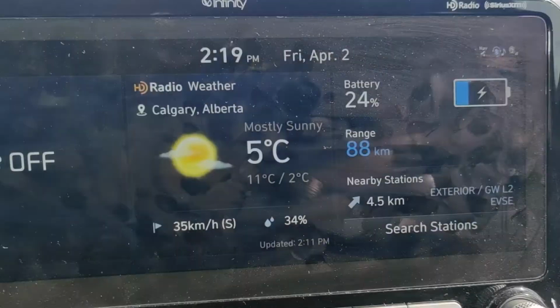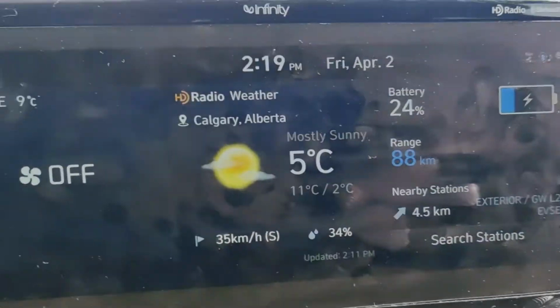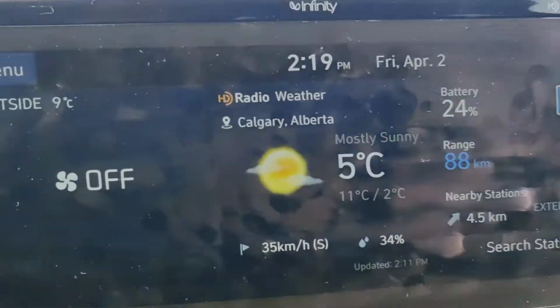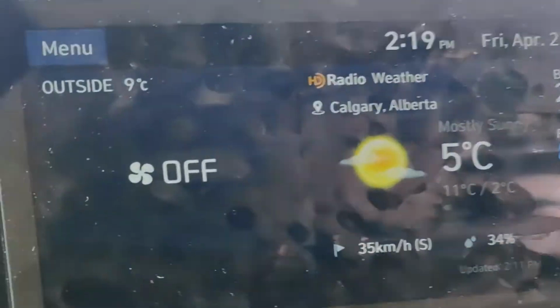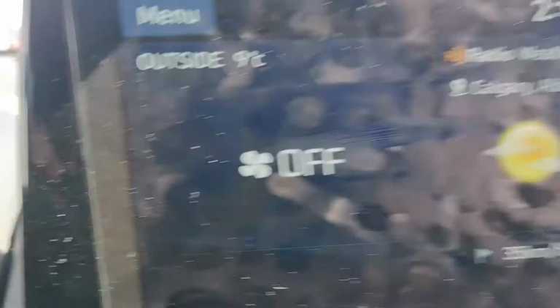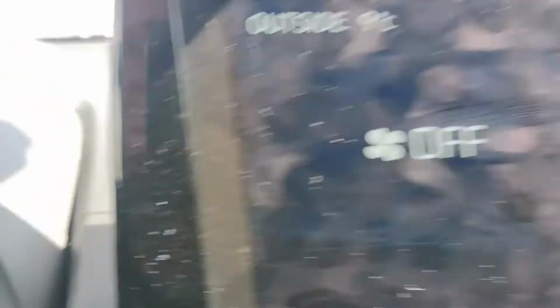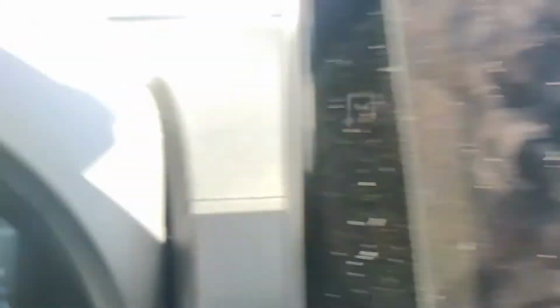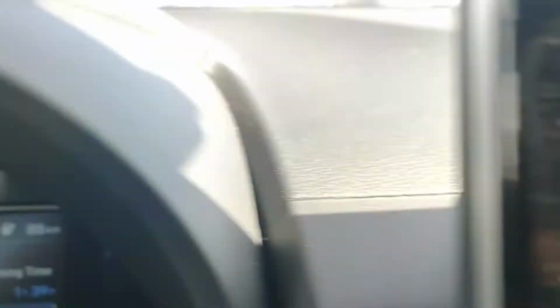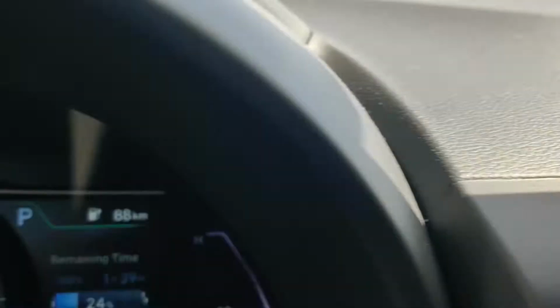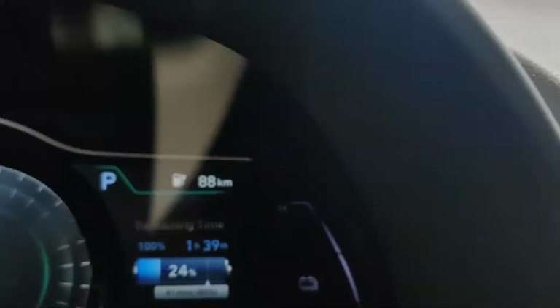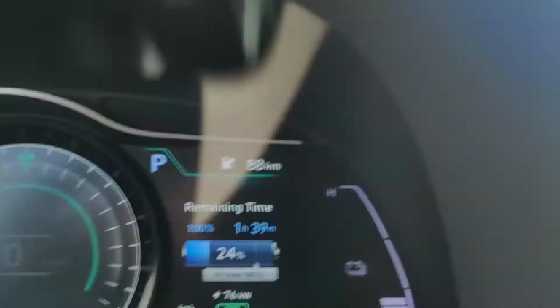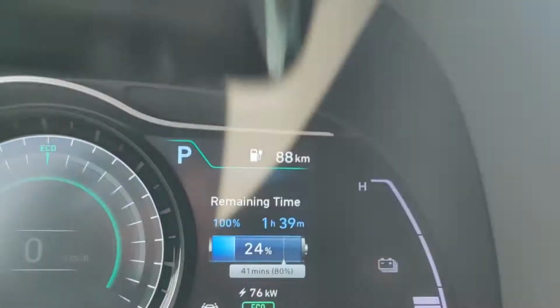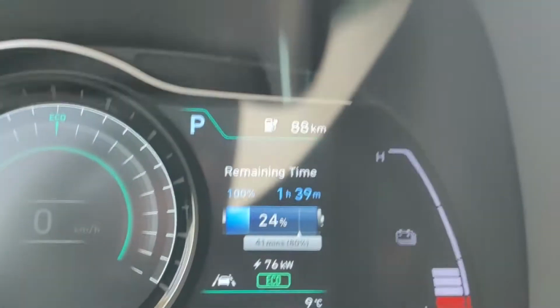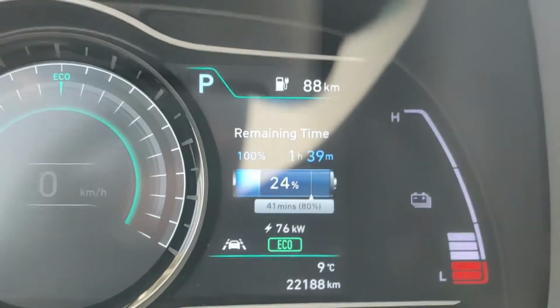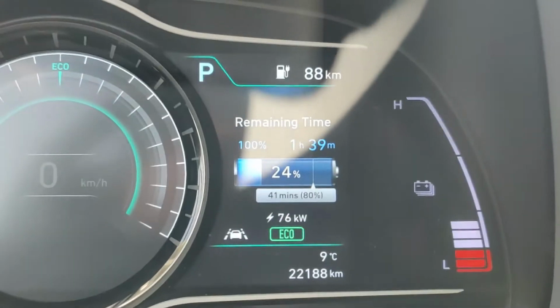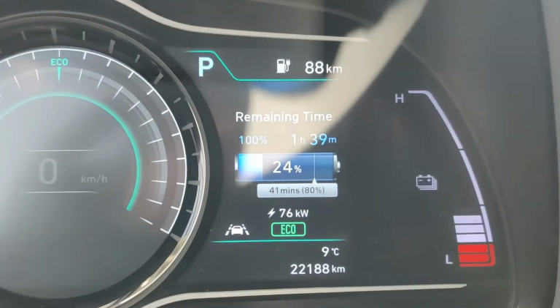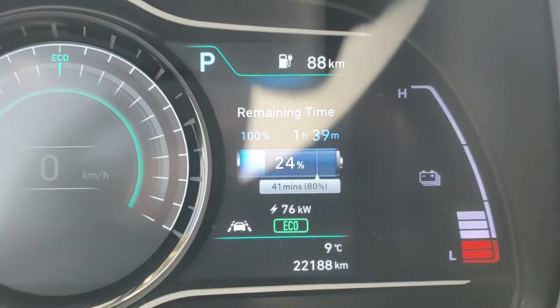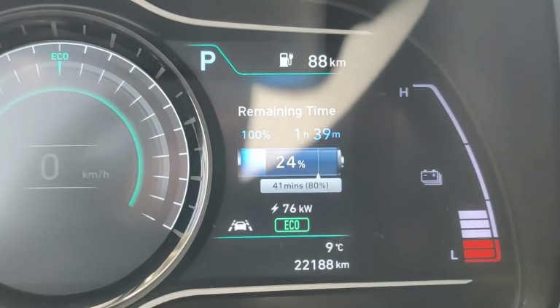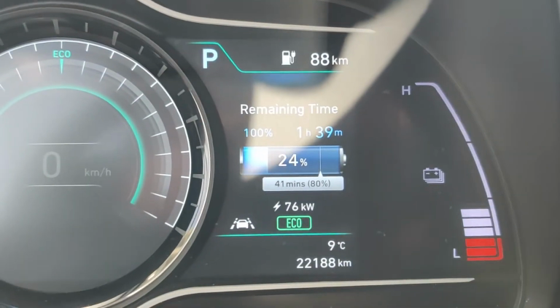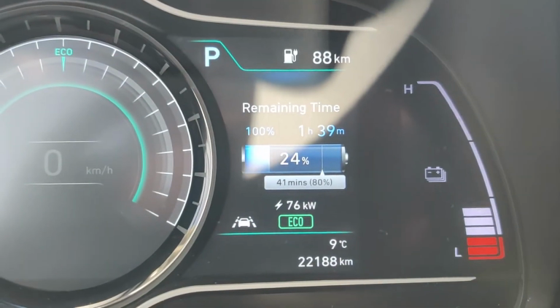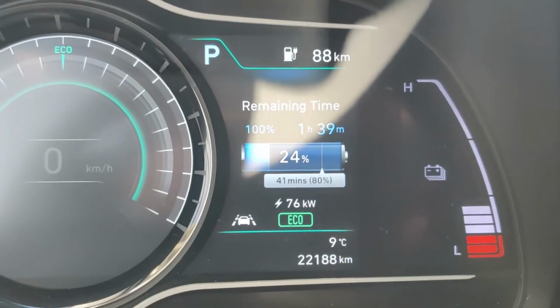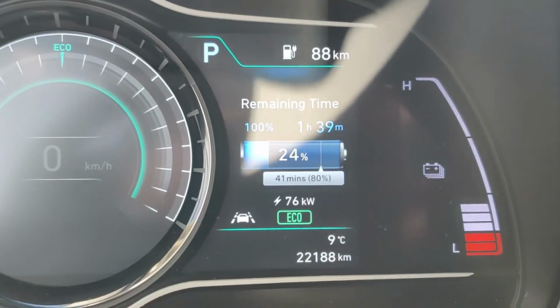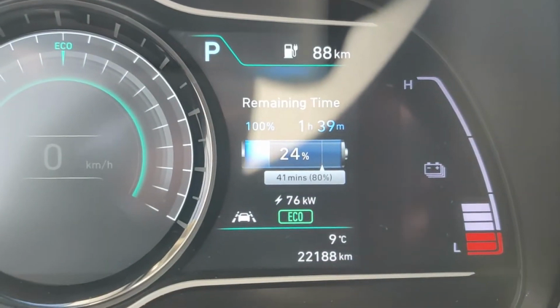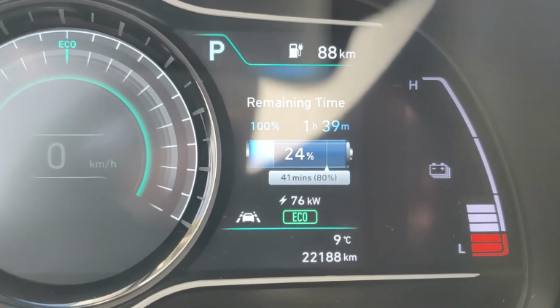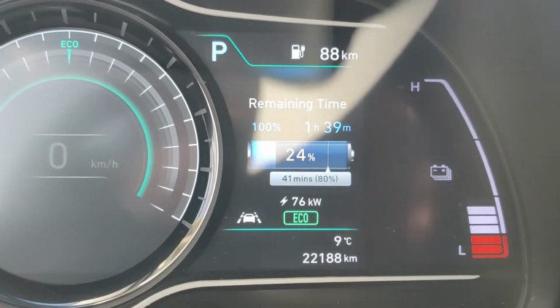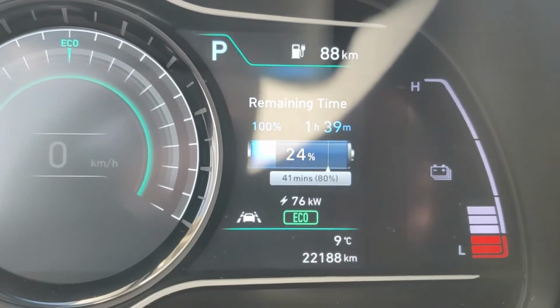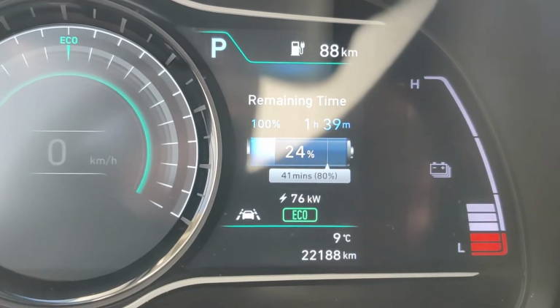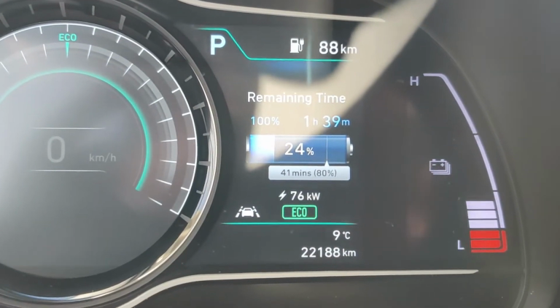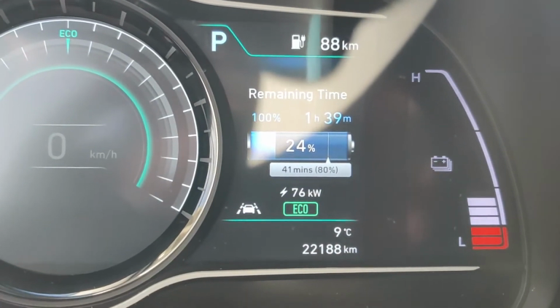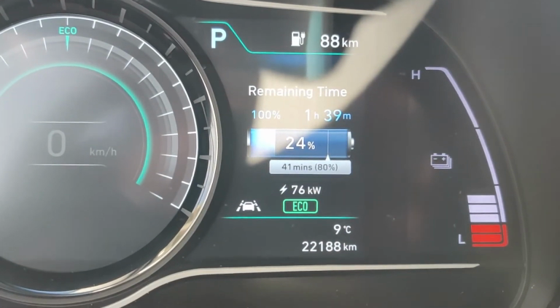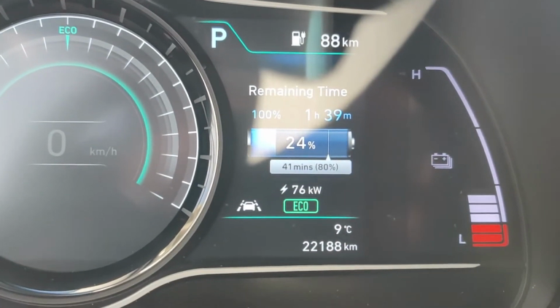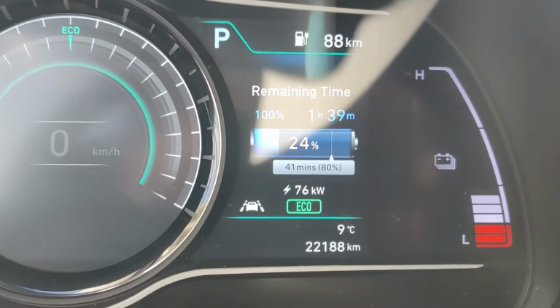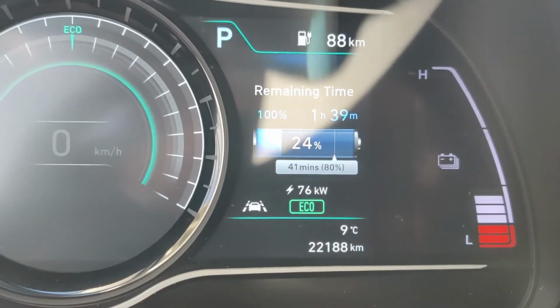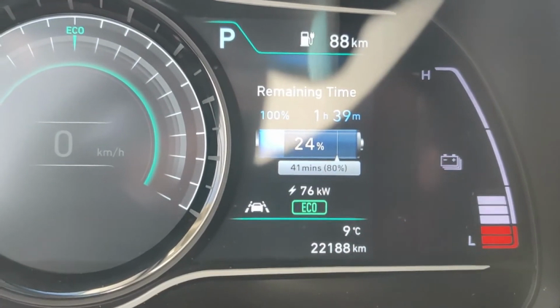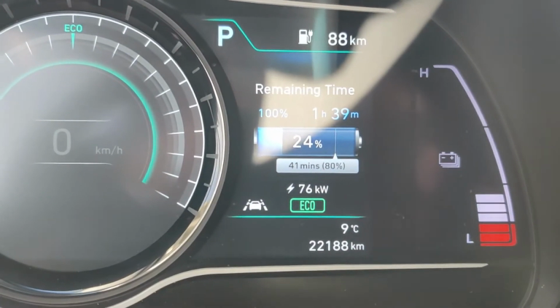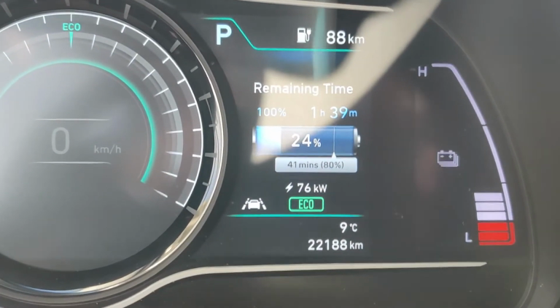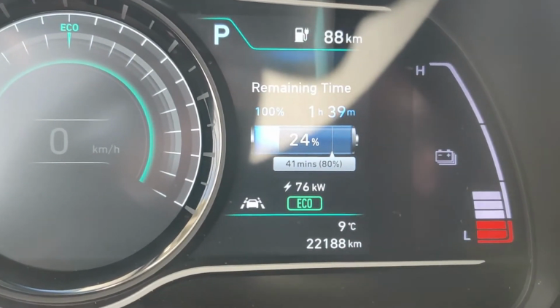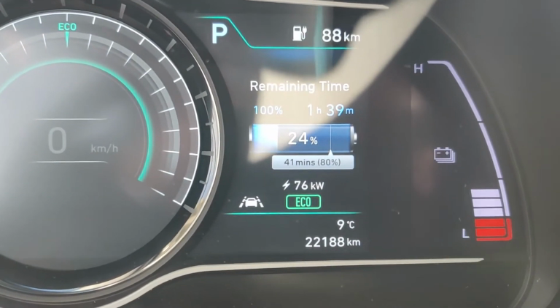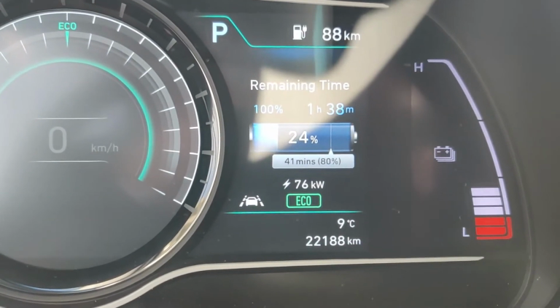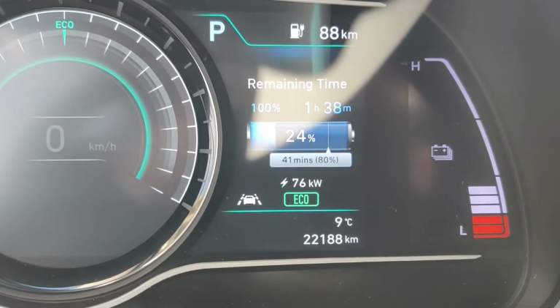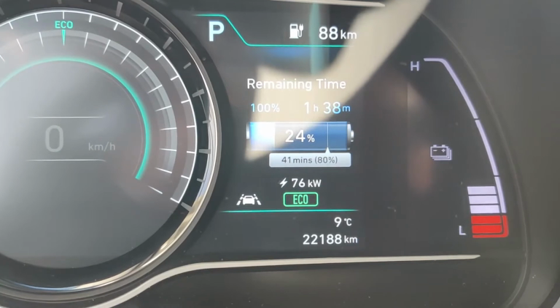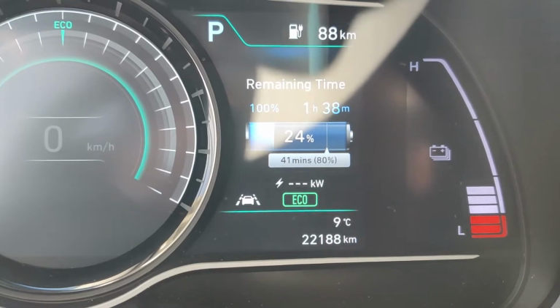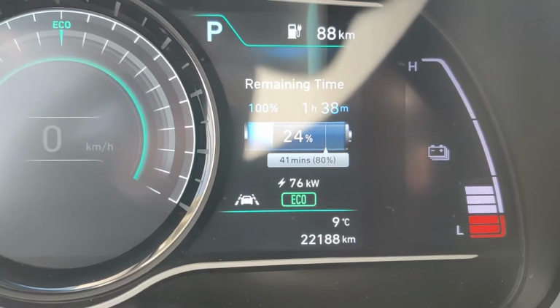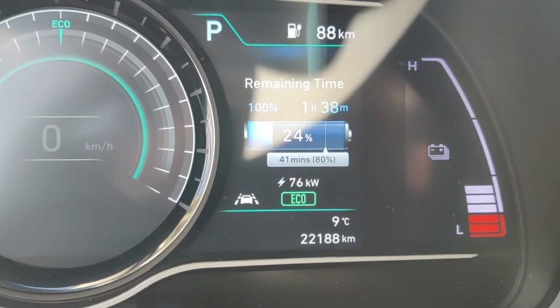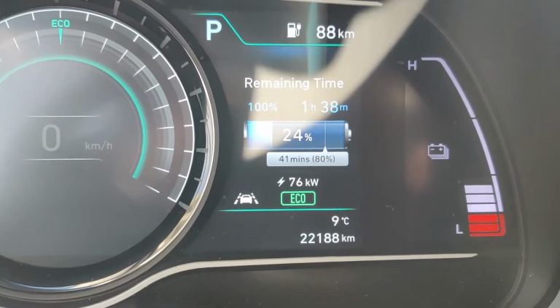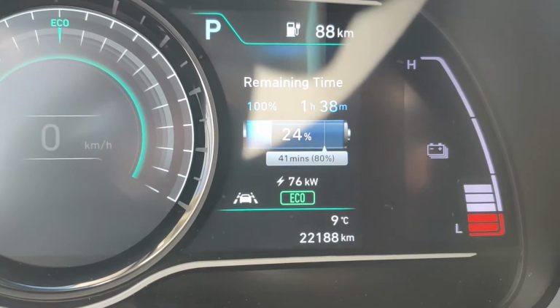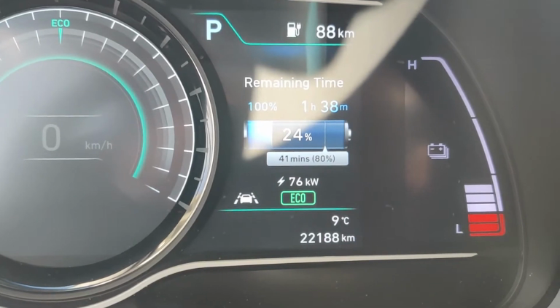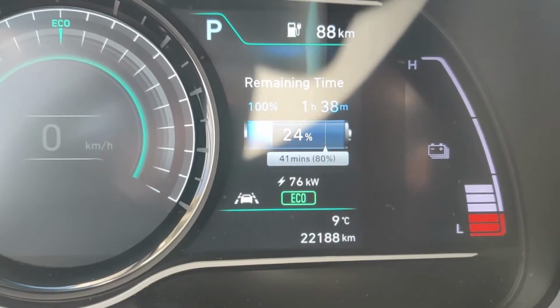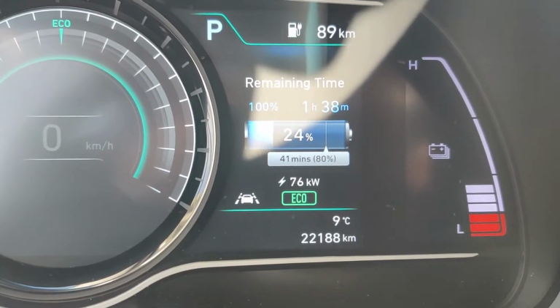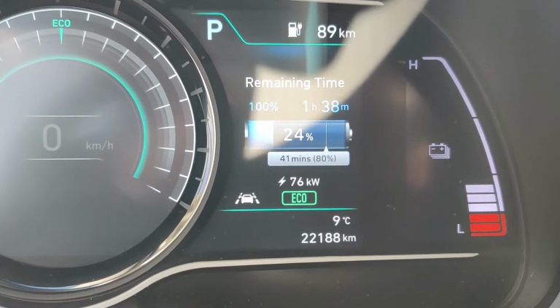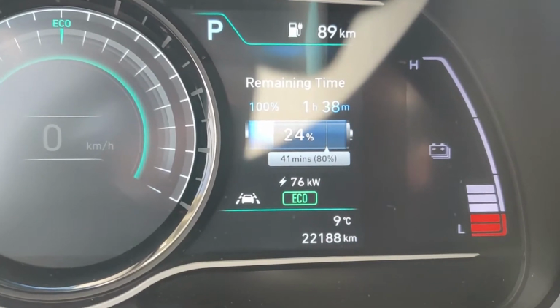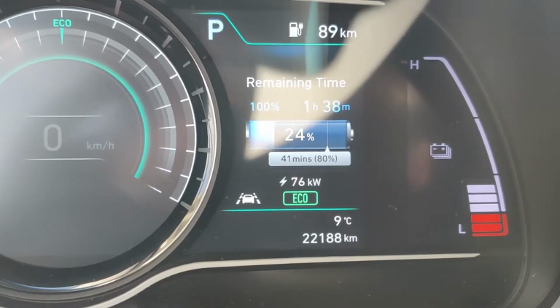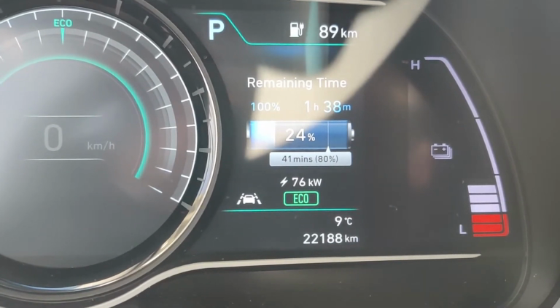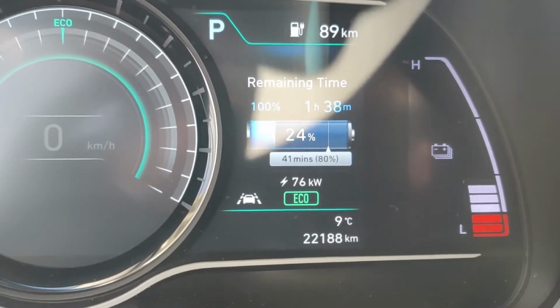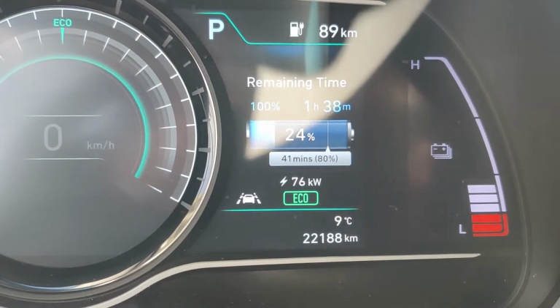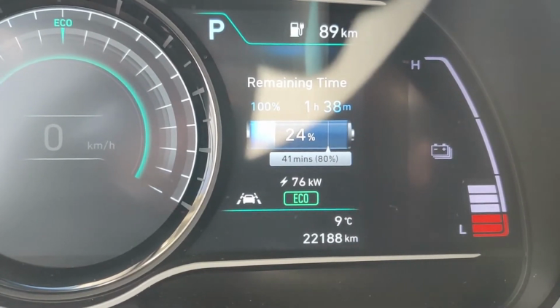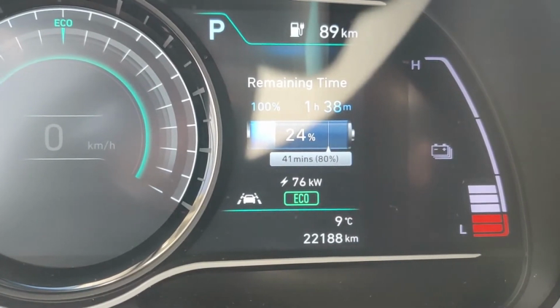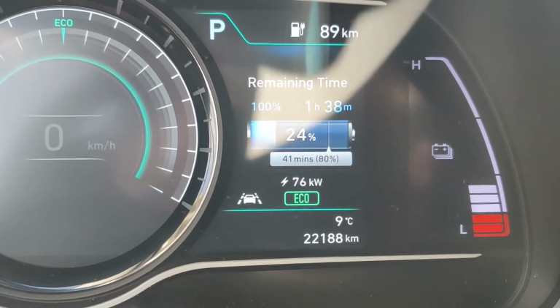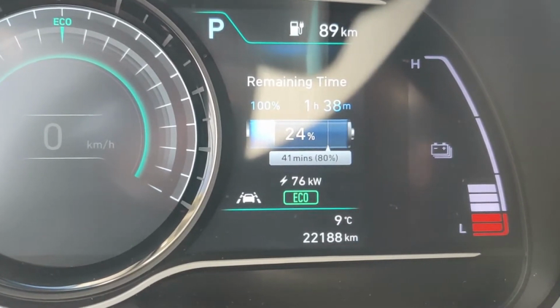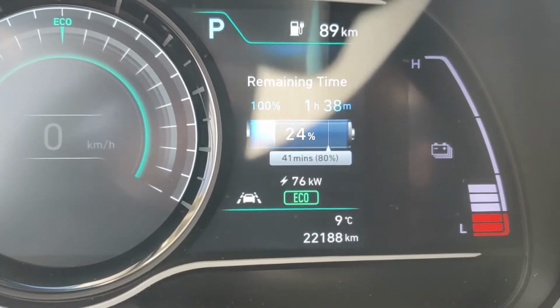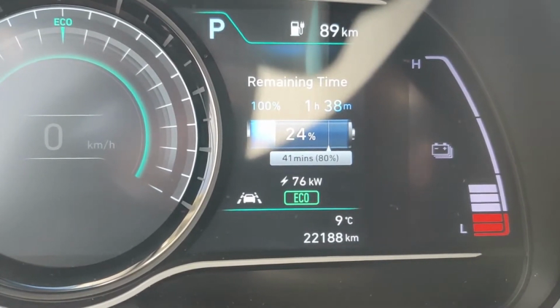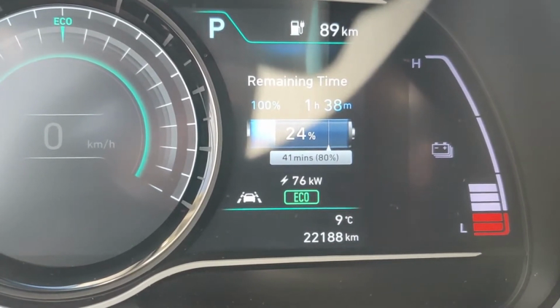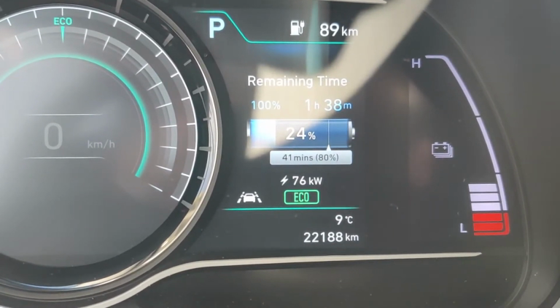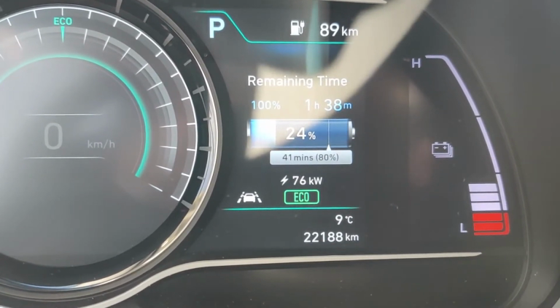And we're getting 76 kW. That's right, 76. That's pretty much the maximum this vehicle can take.